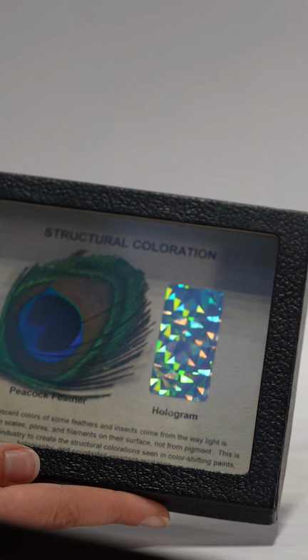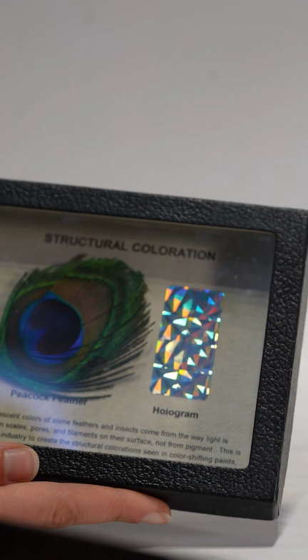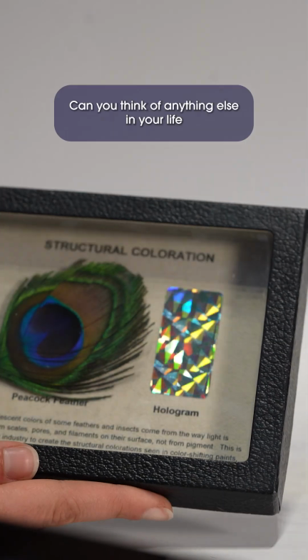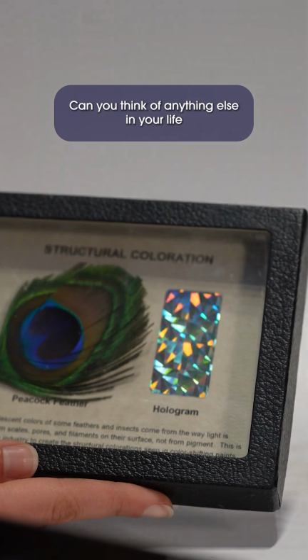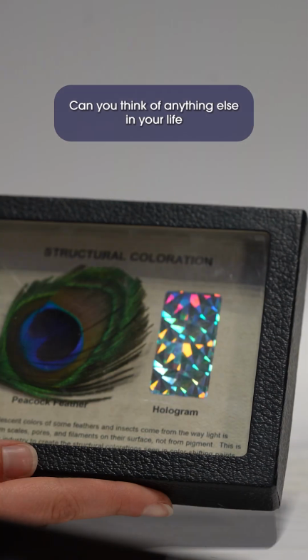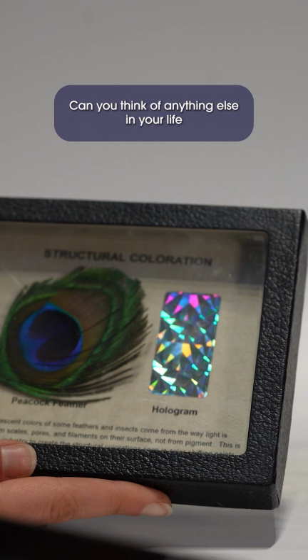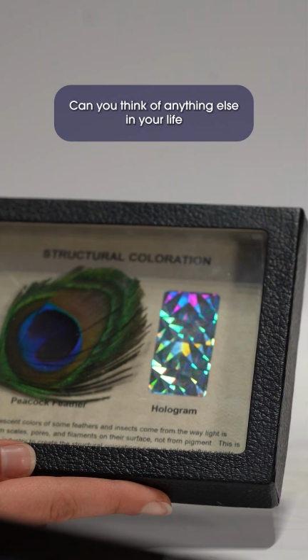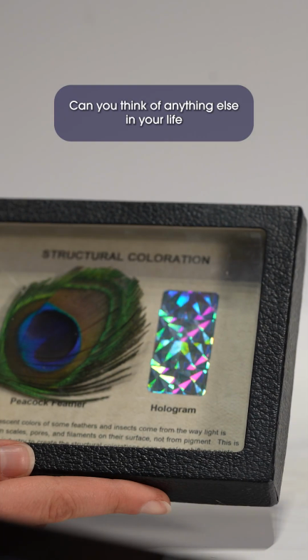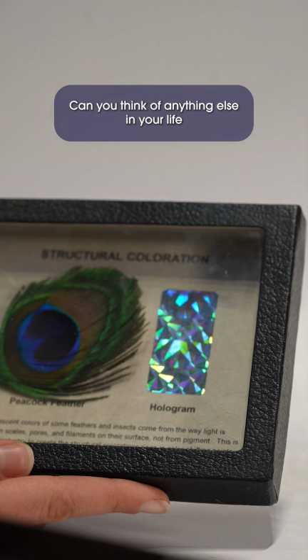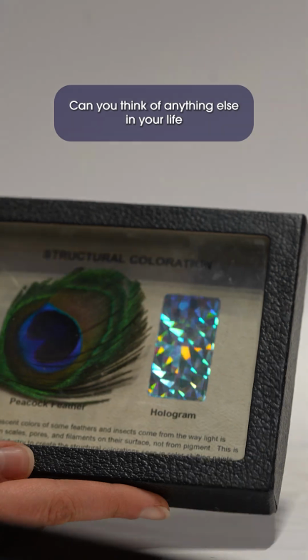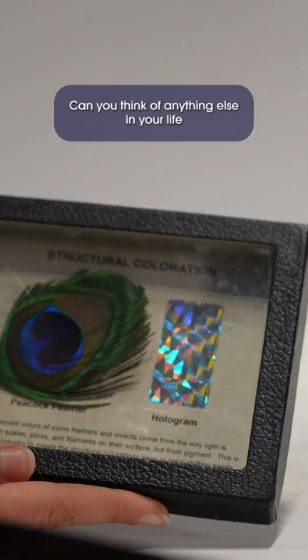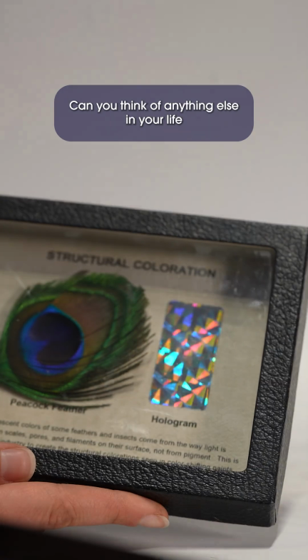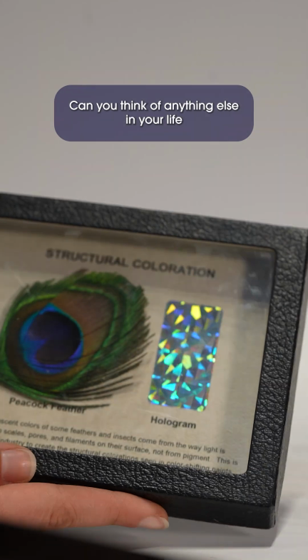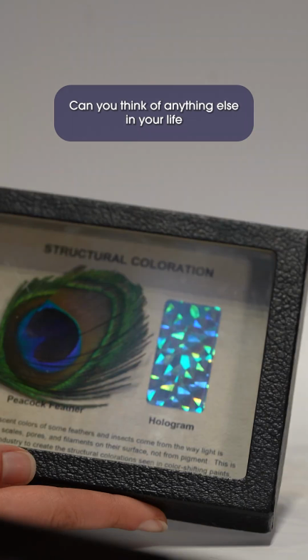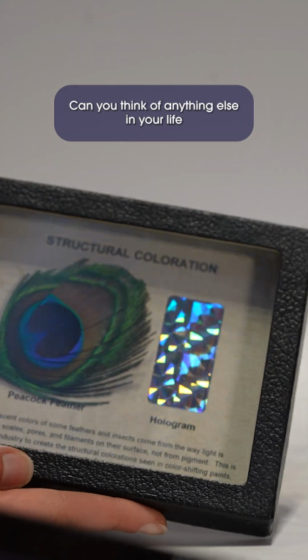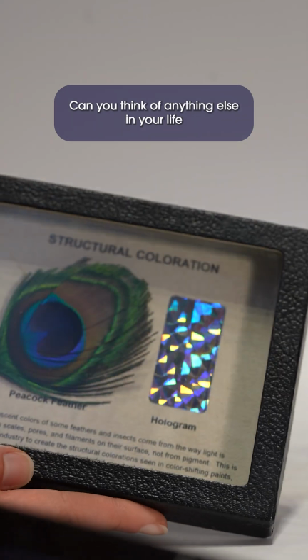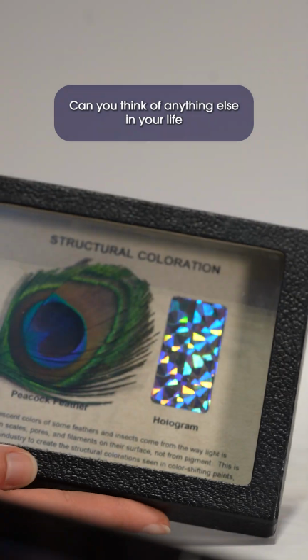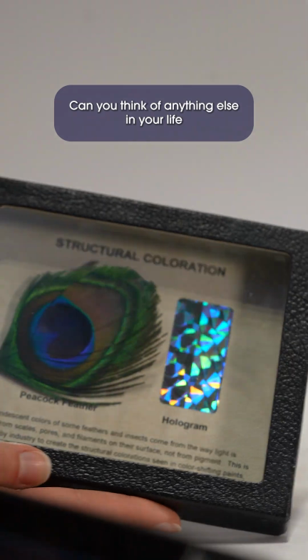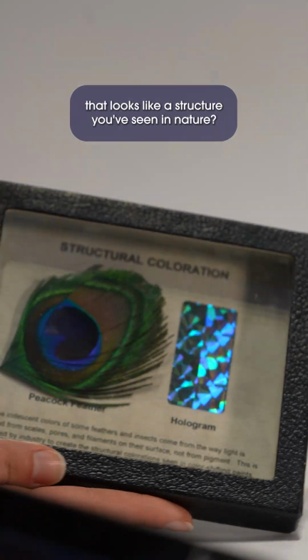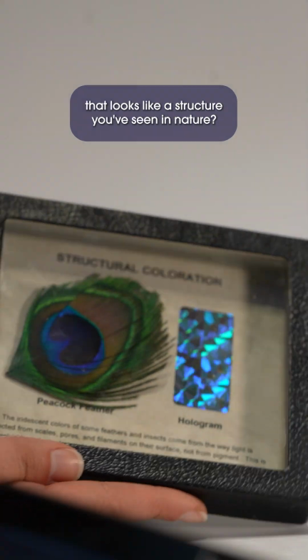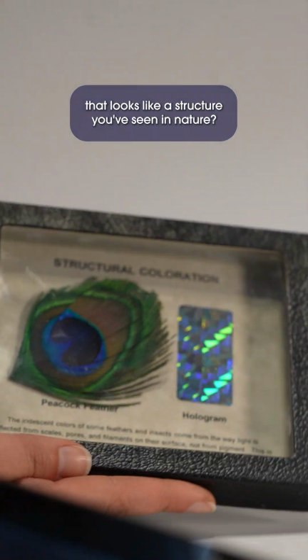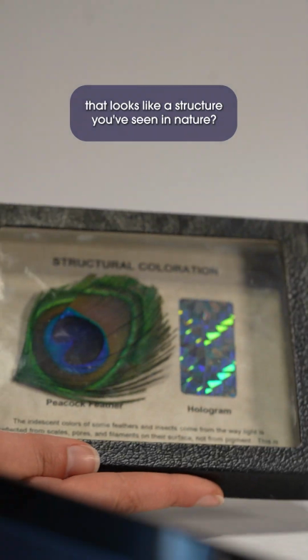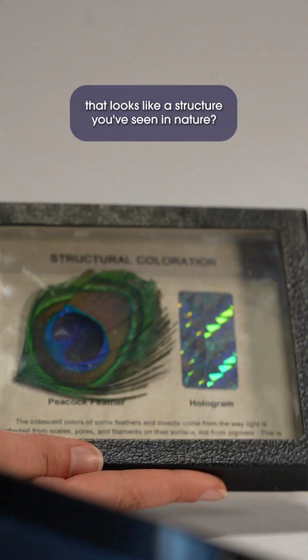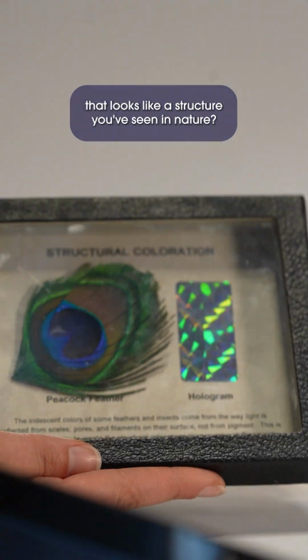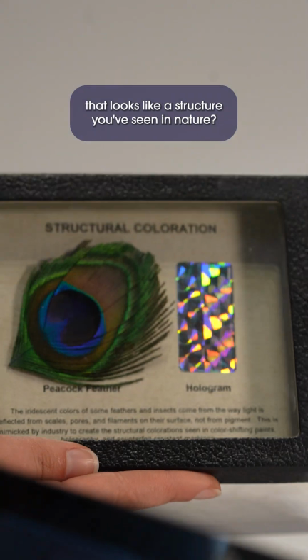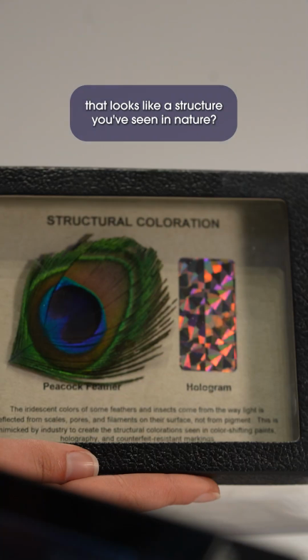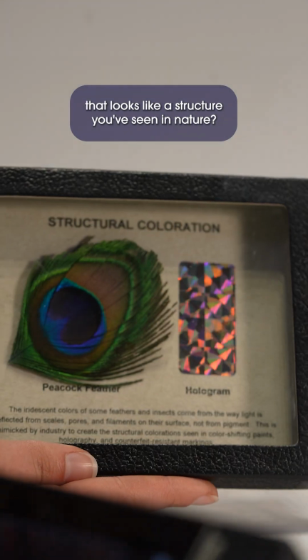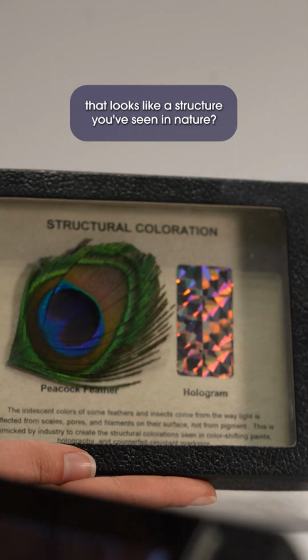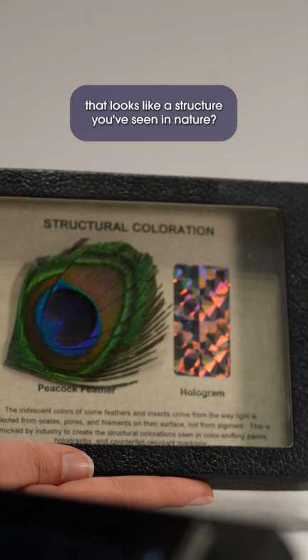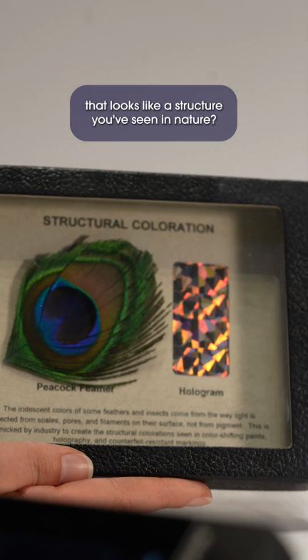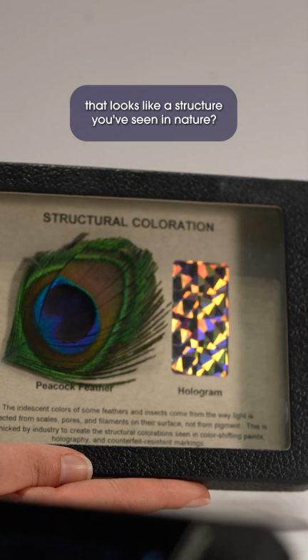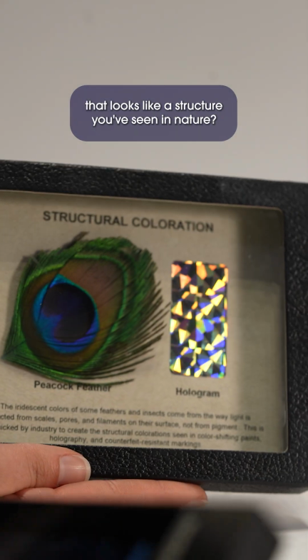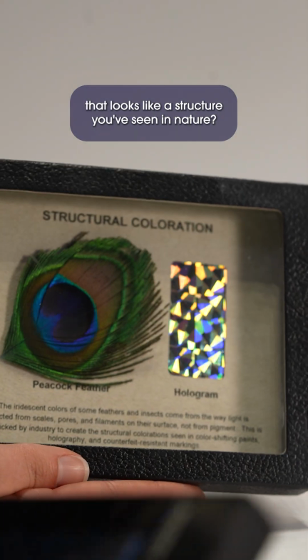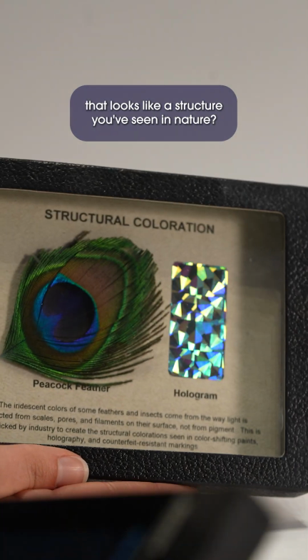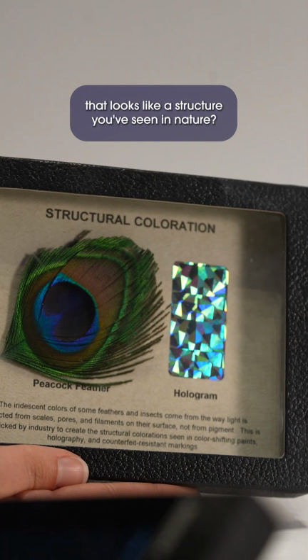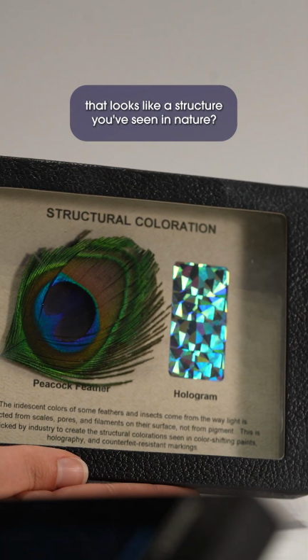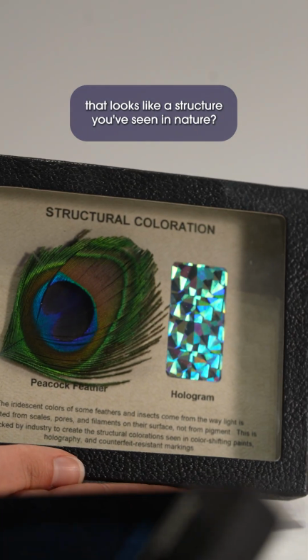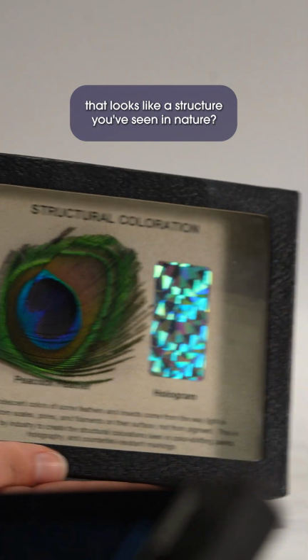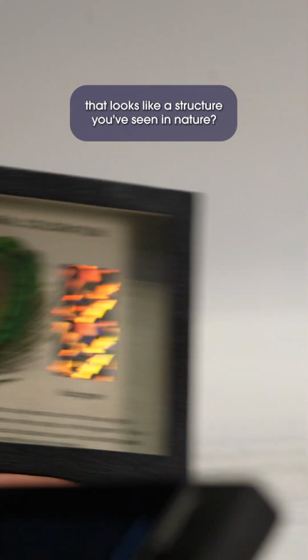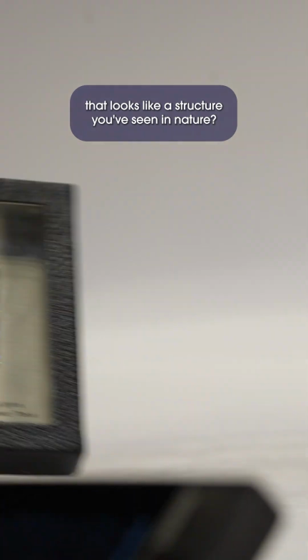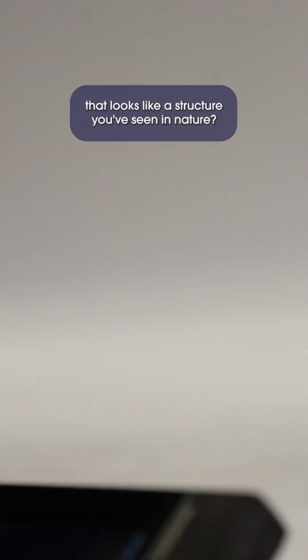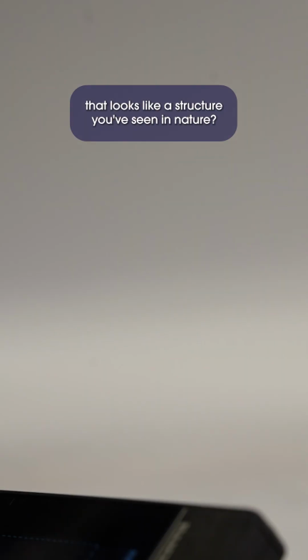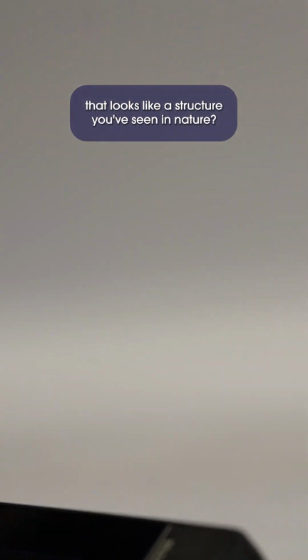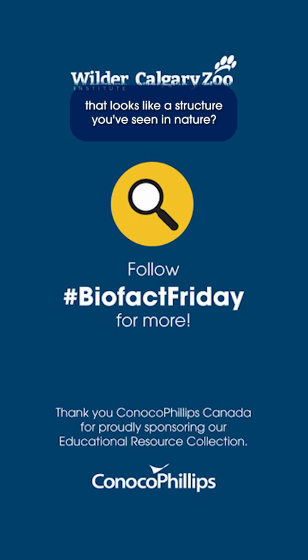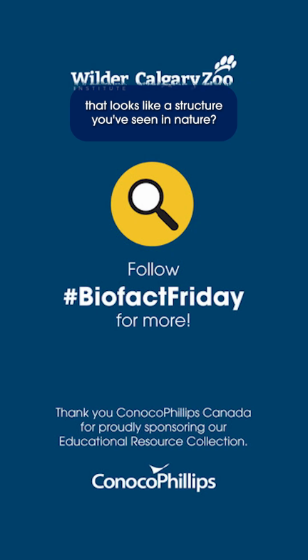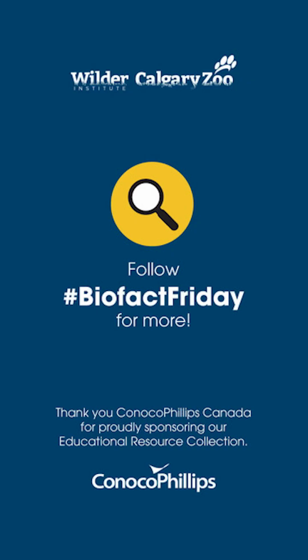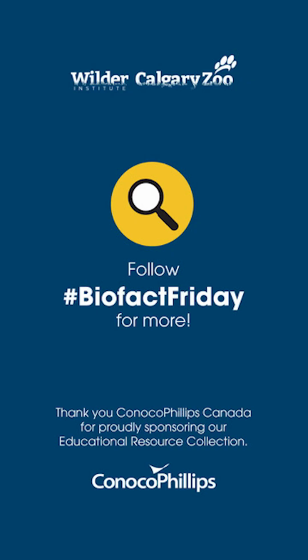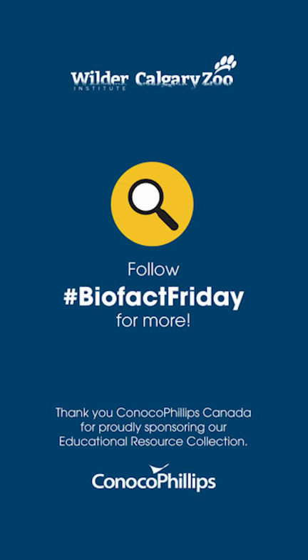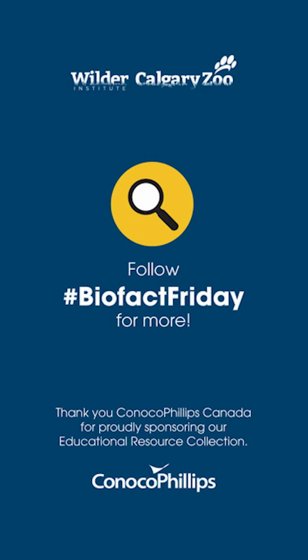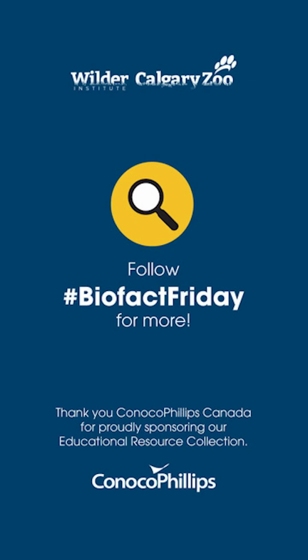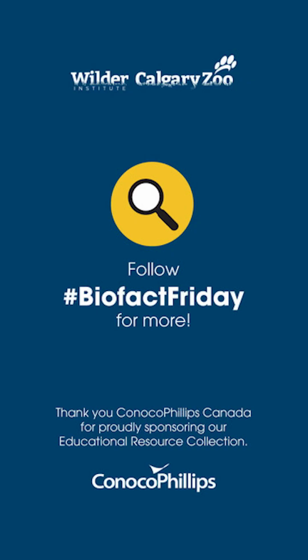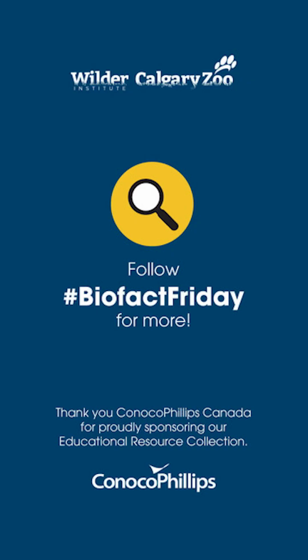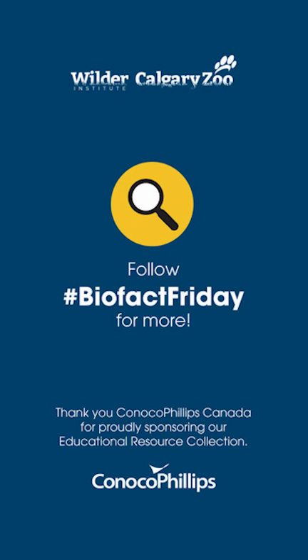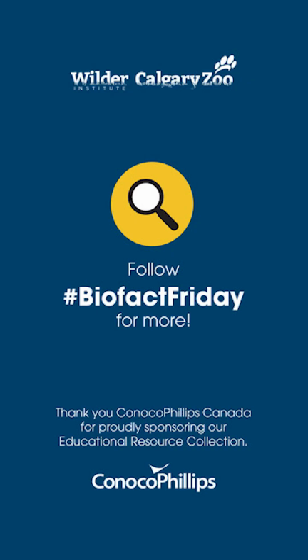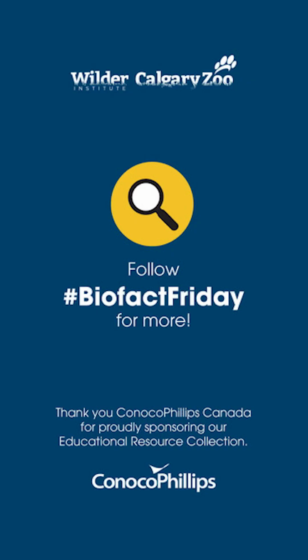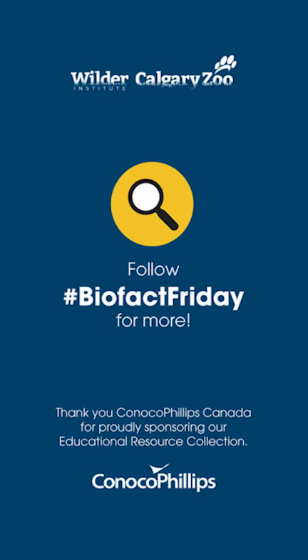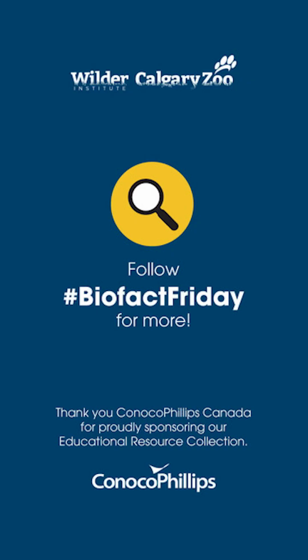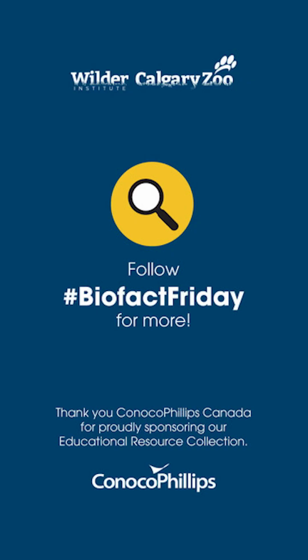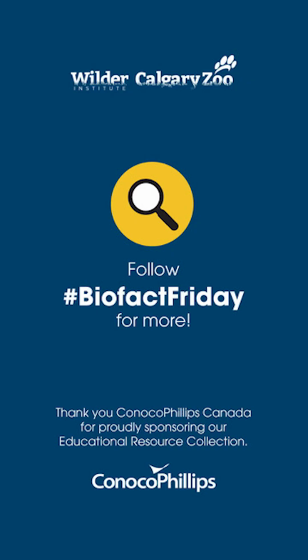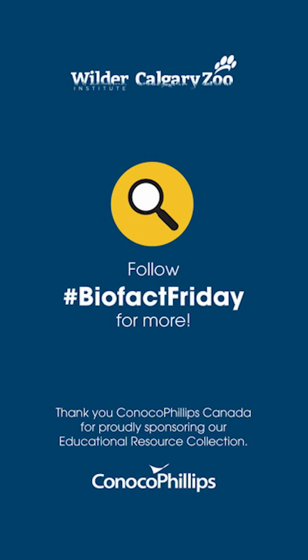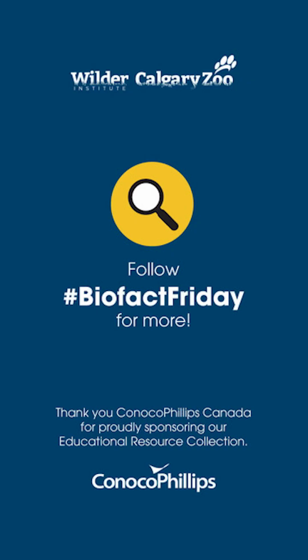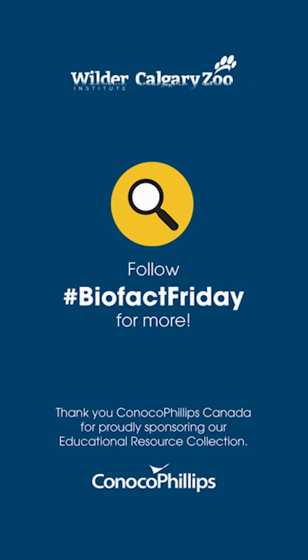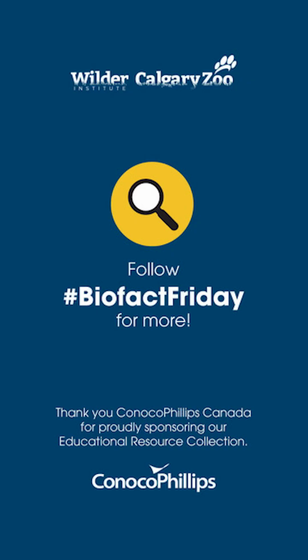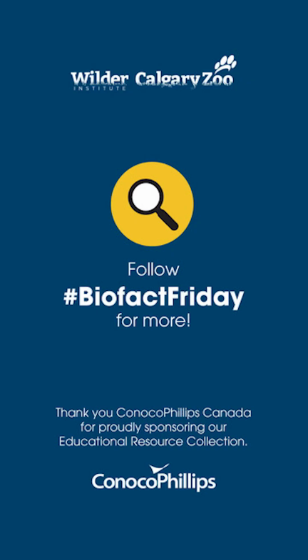Can you think of anything else in your life that looks like a structure you've seen in nature? Thanks for joining us on BioFact Friday.